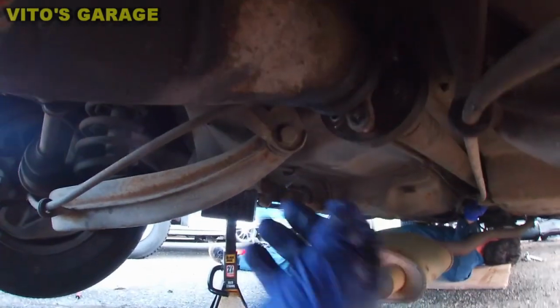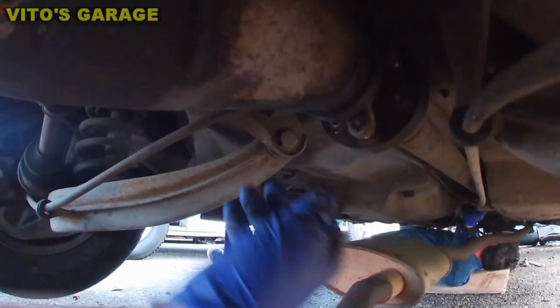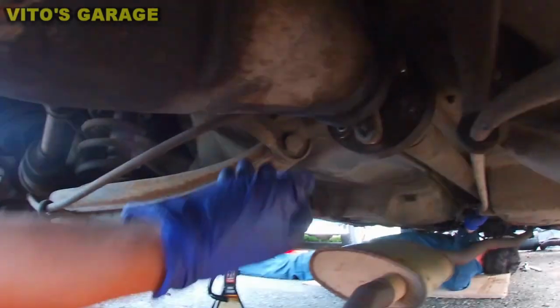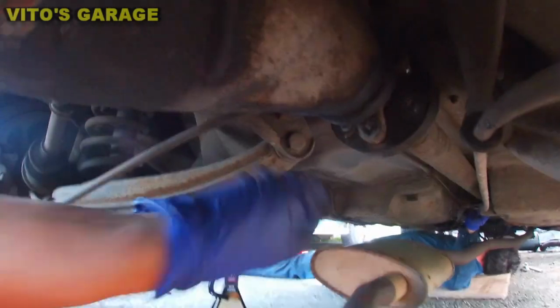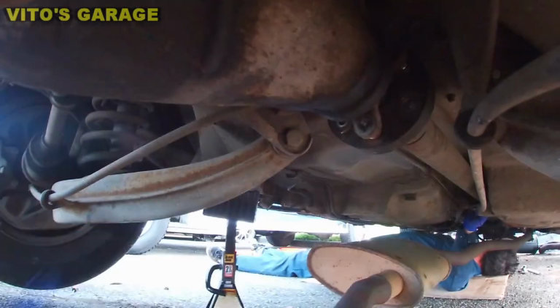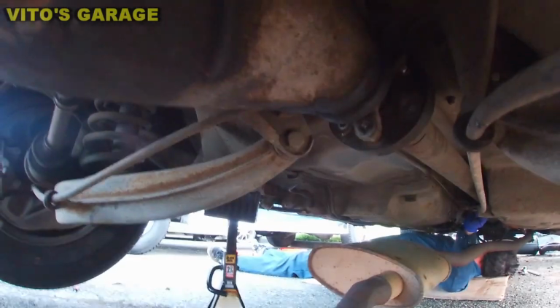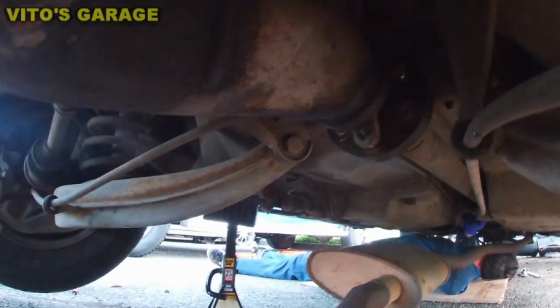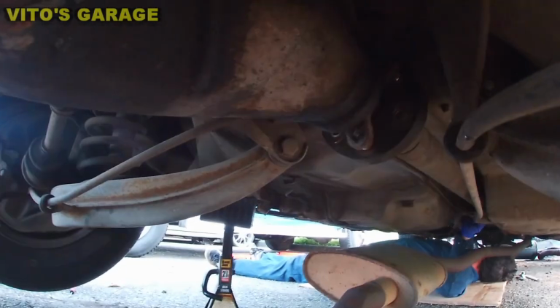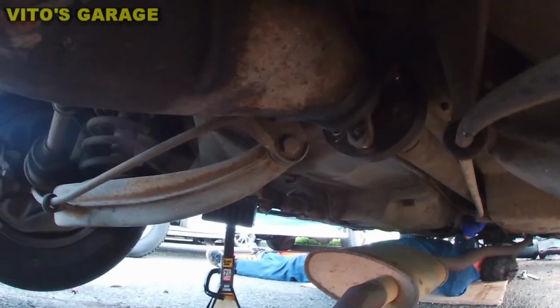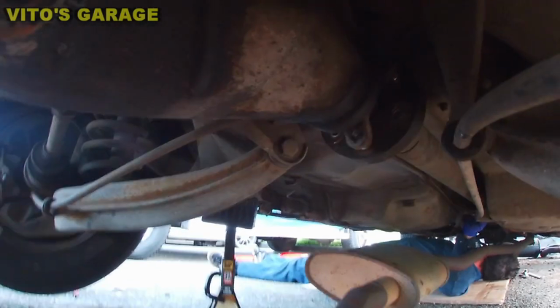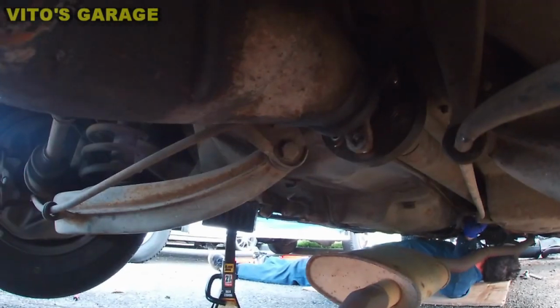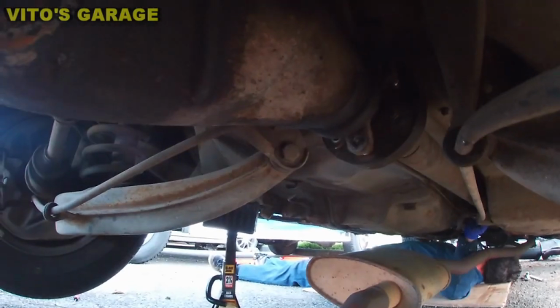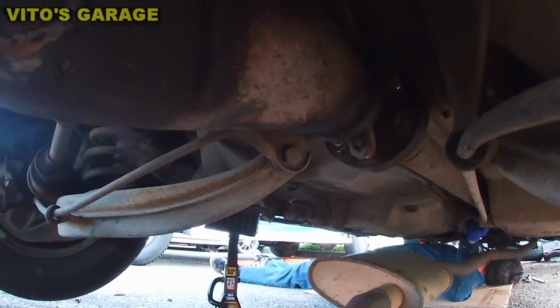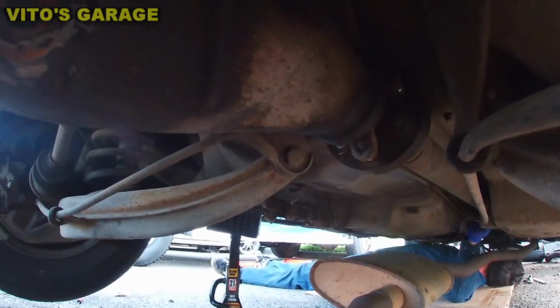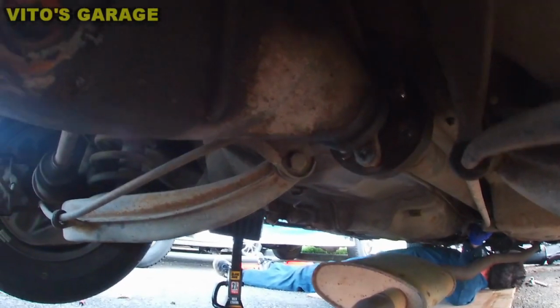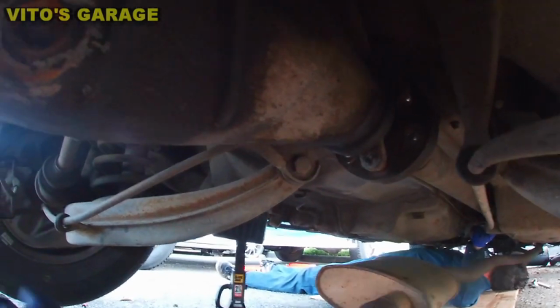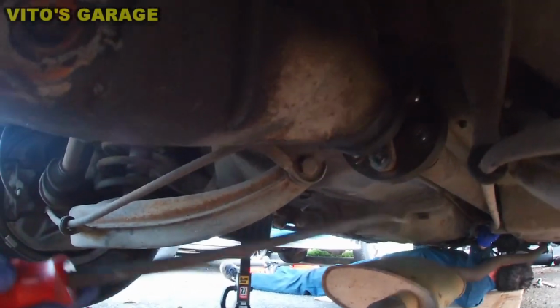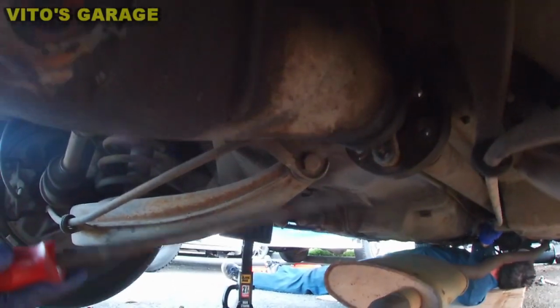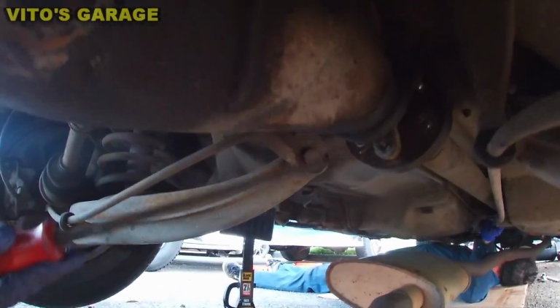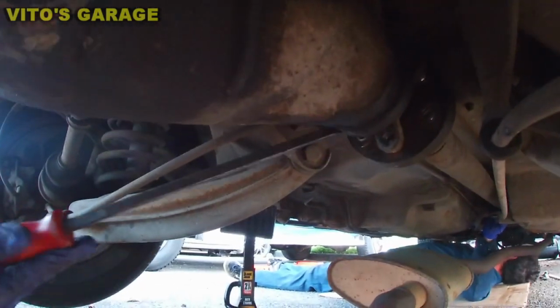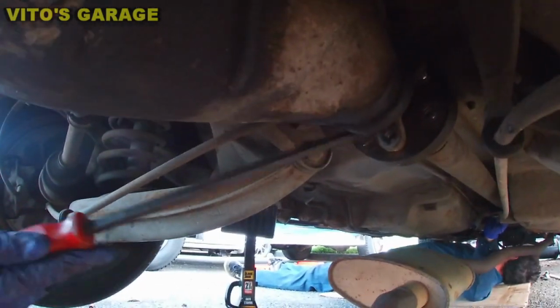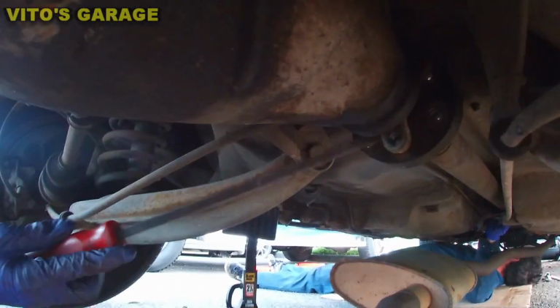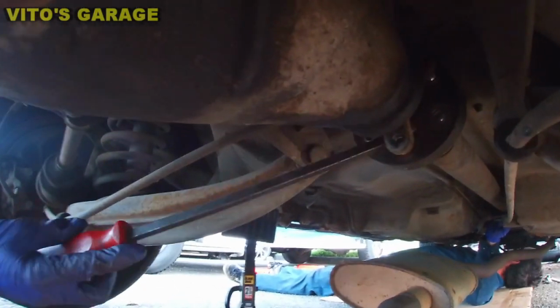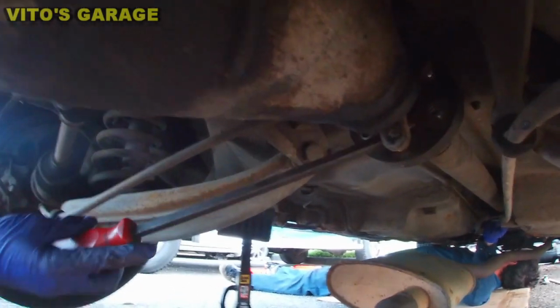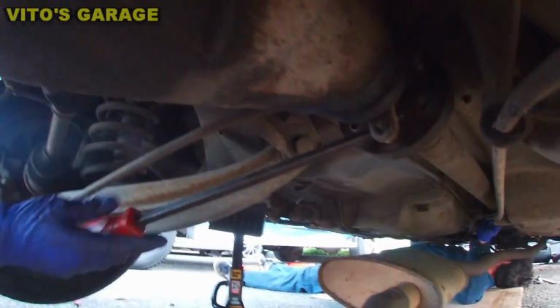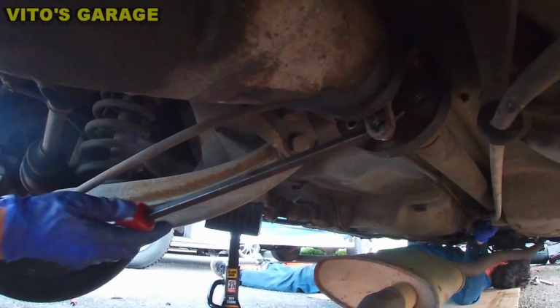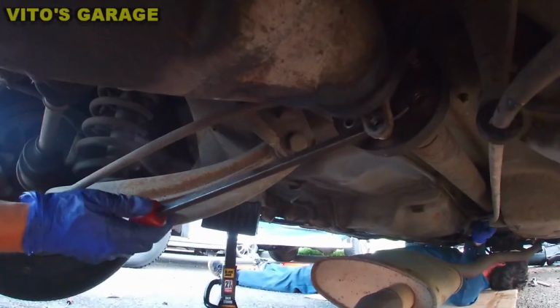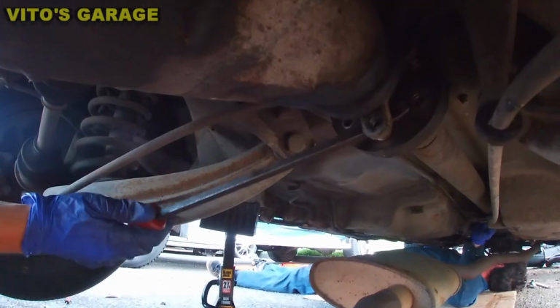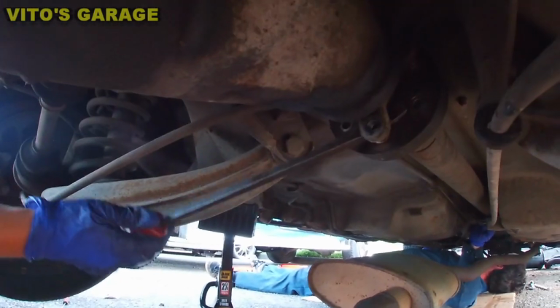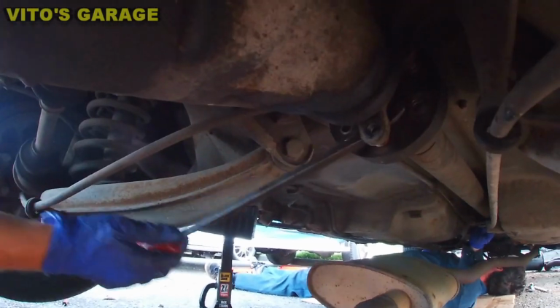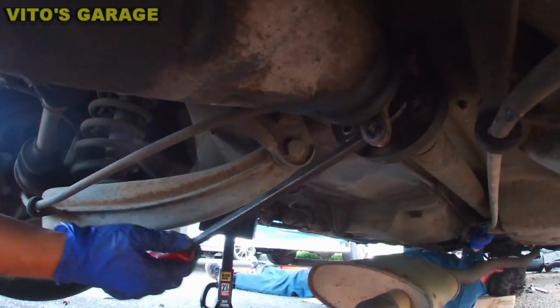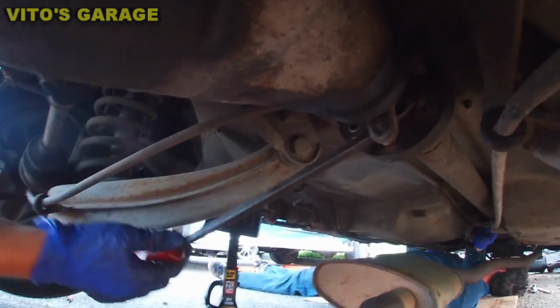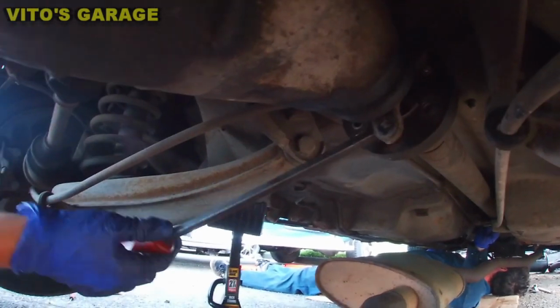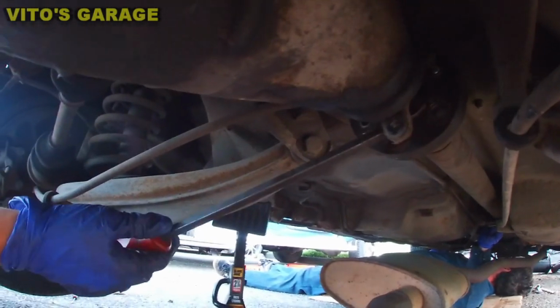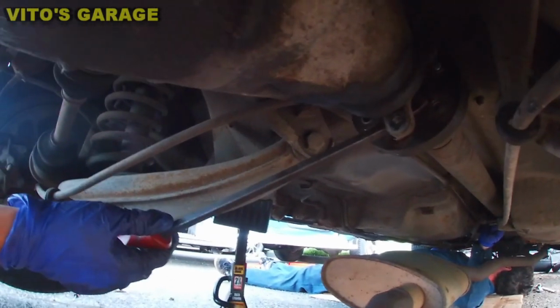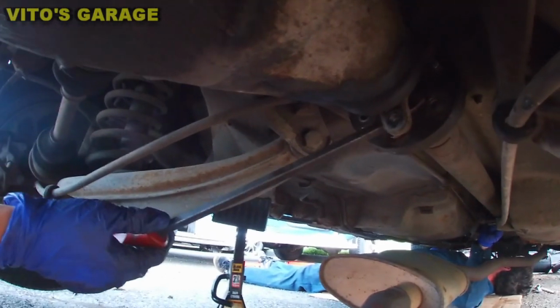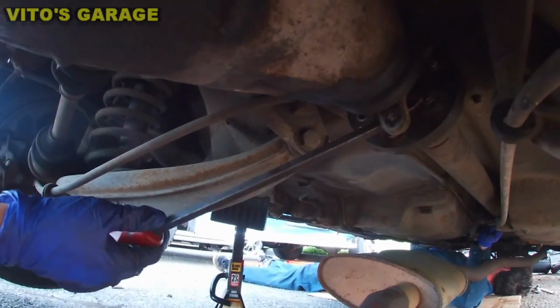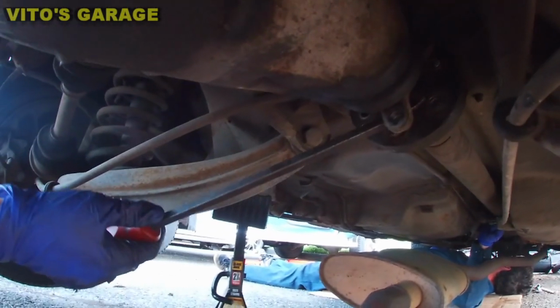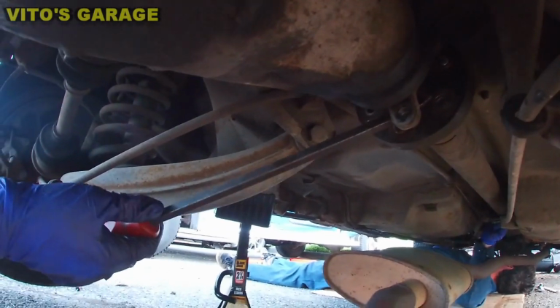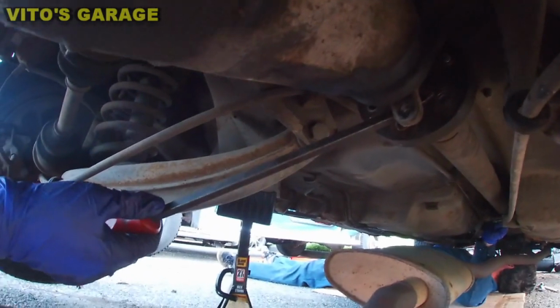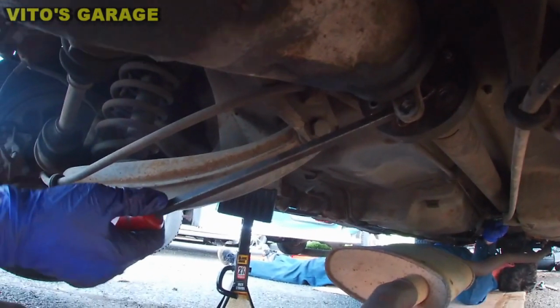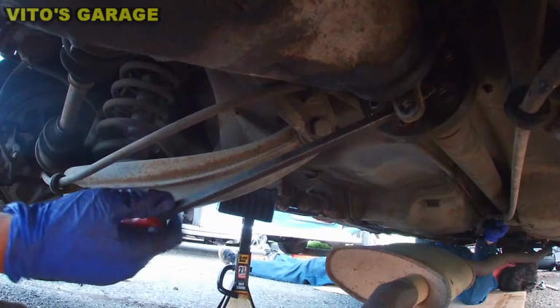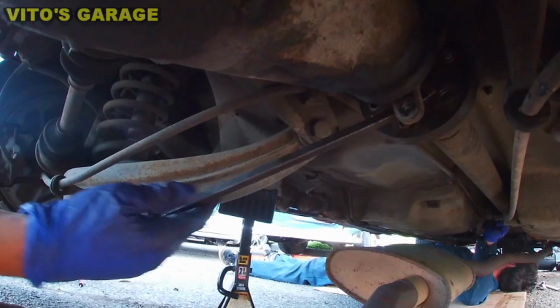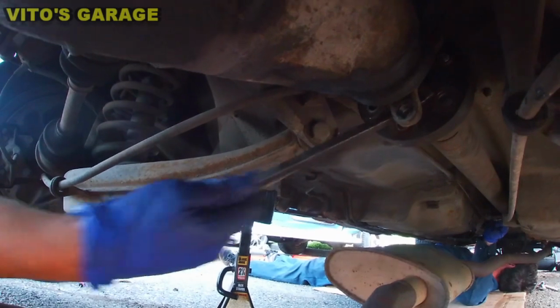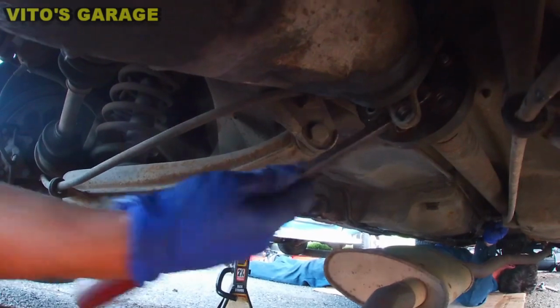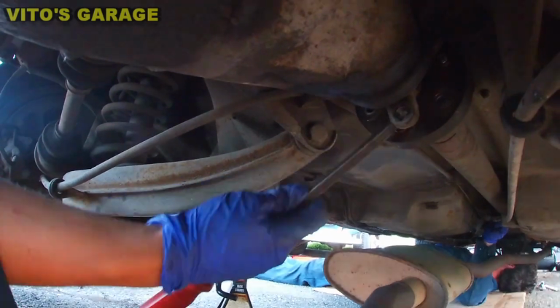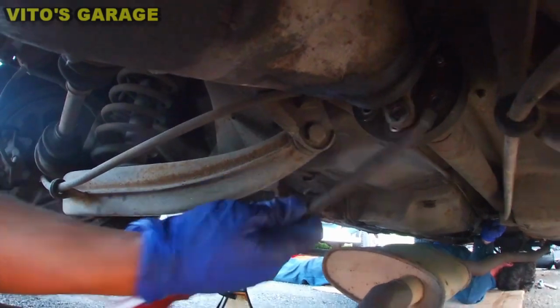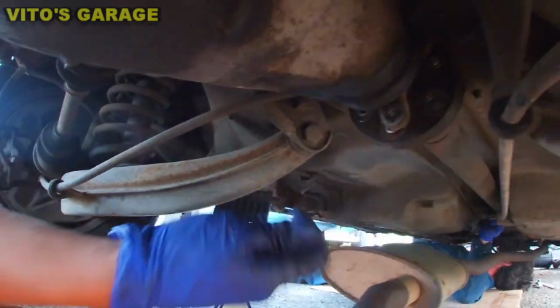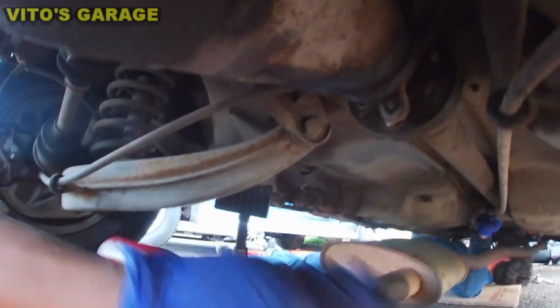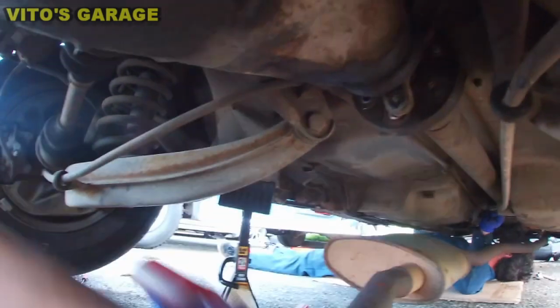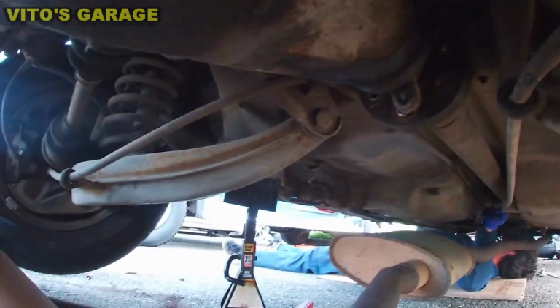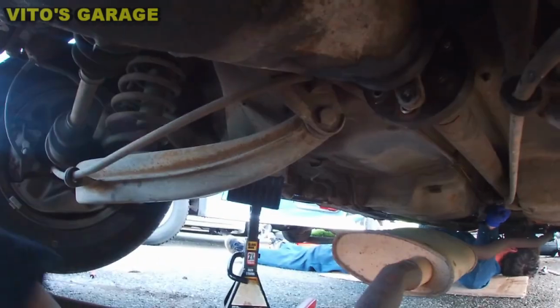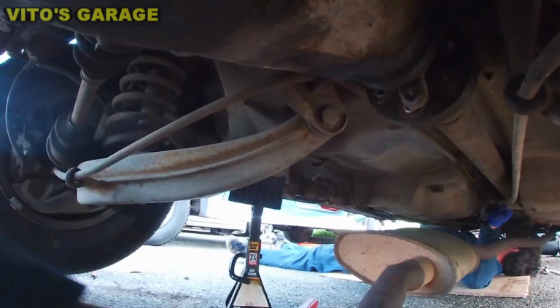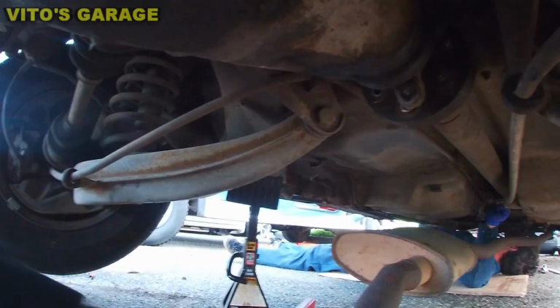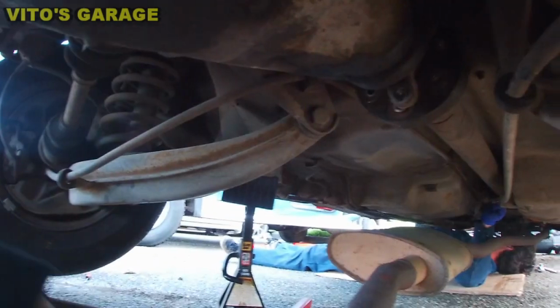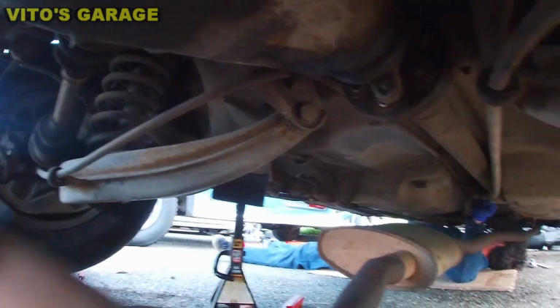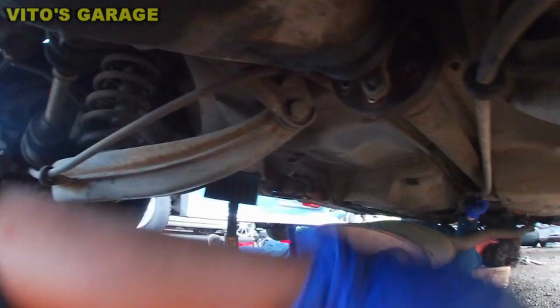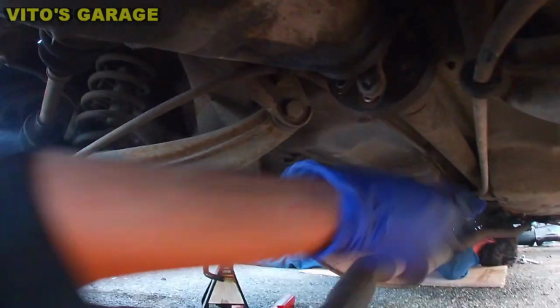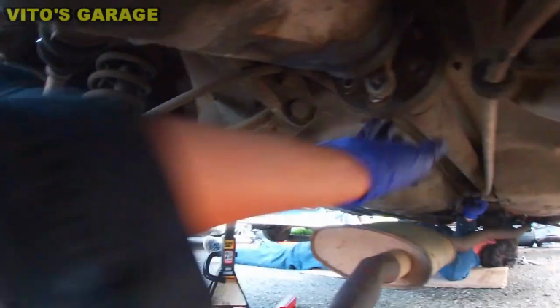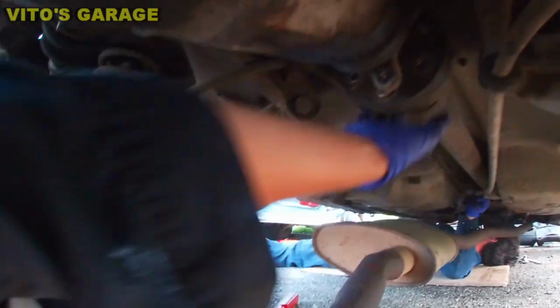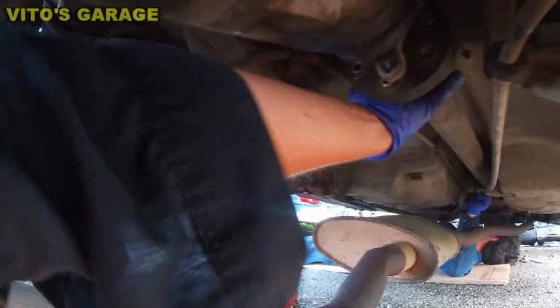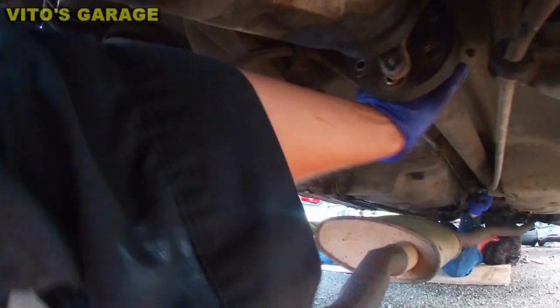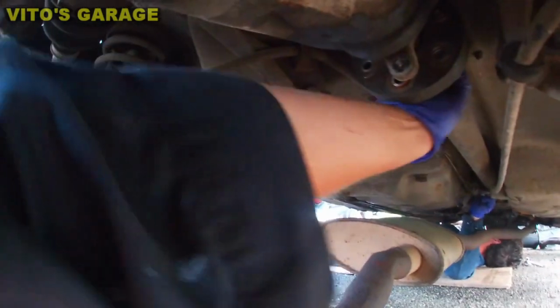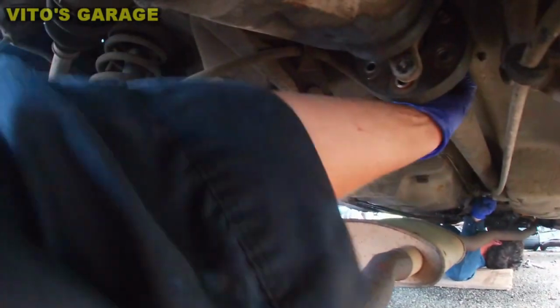Just pried out this drive shaft — check it out.